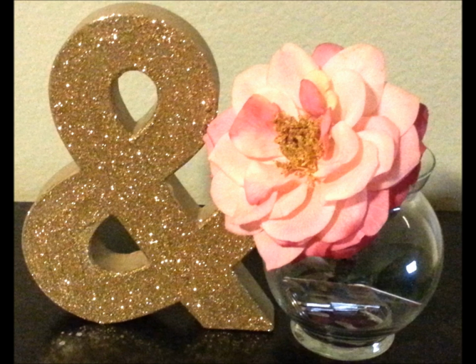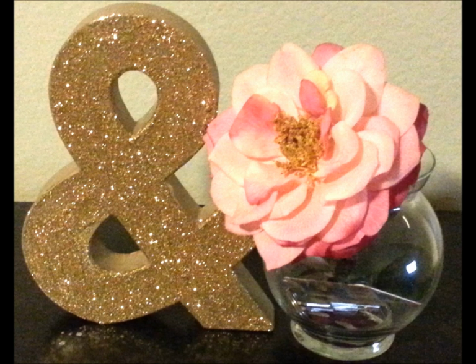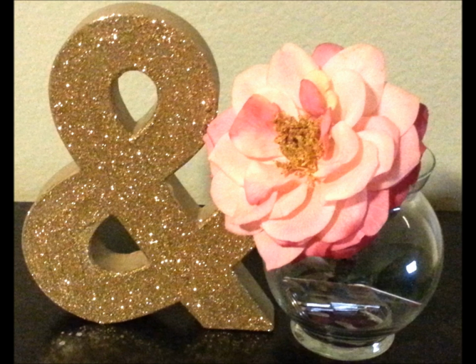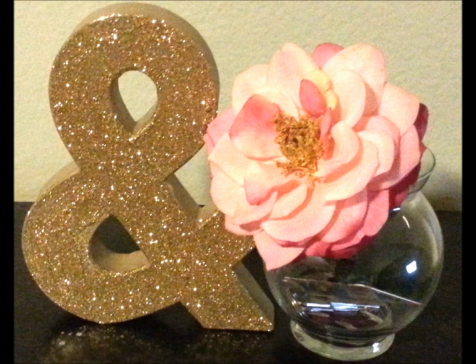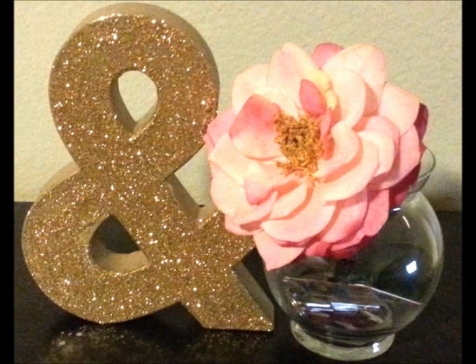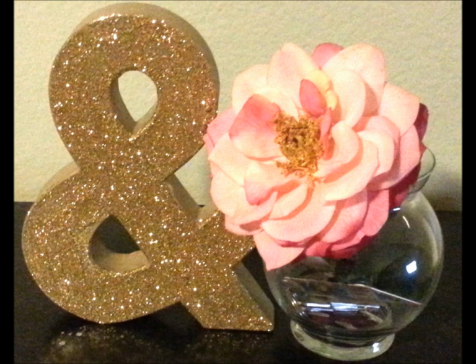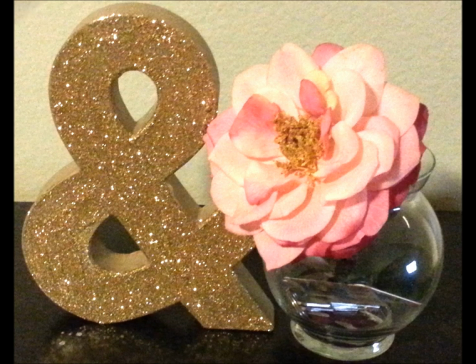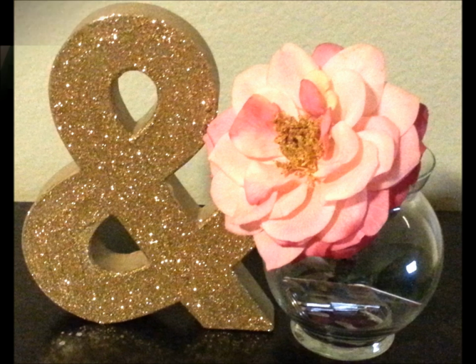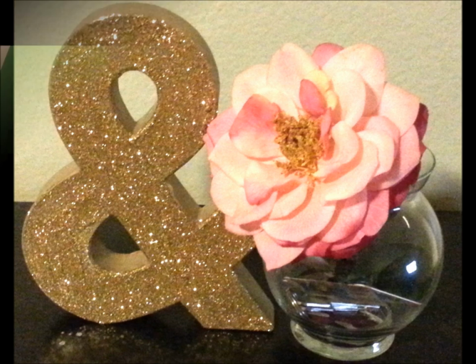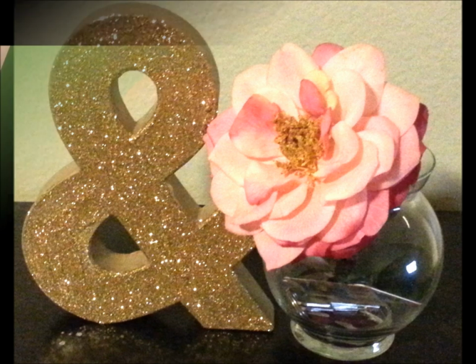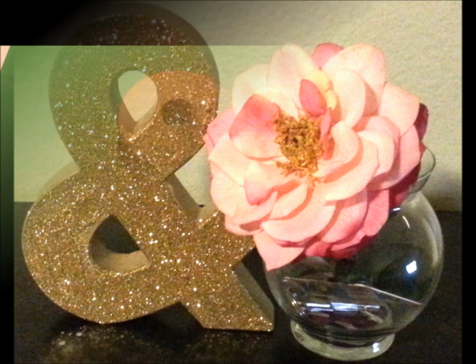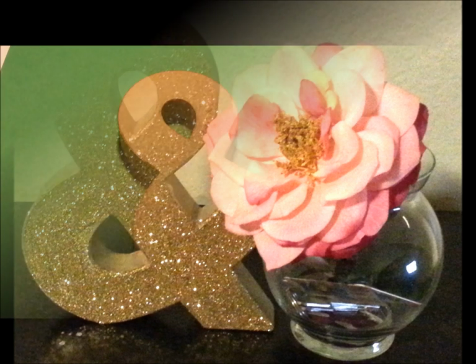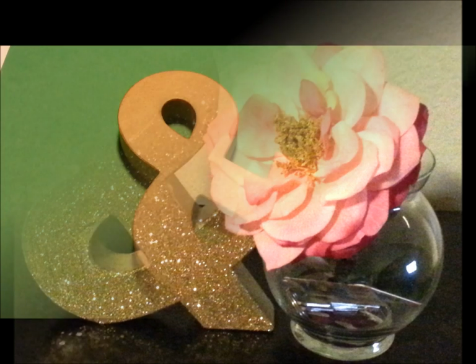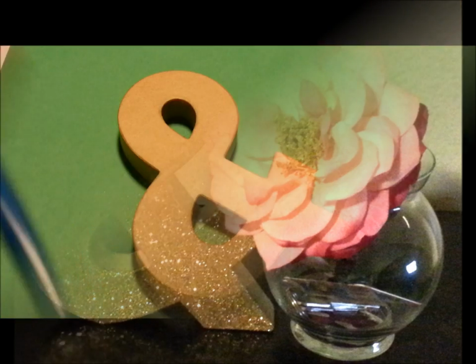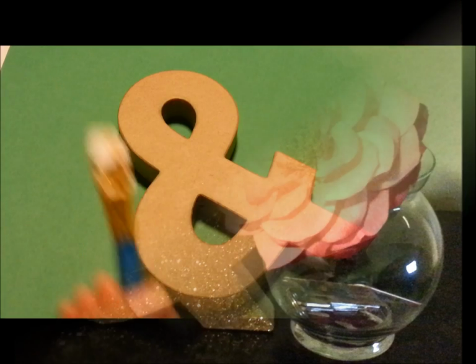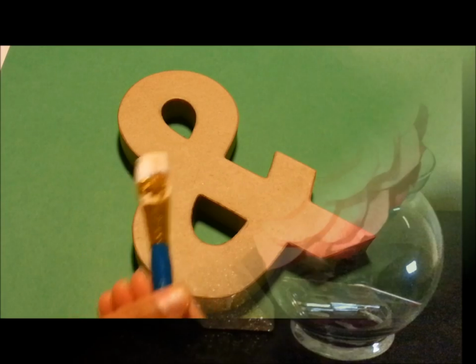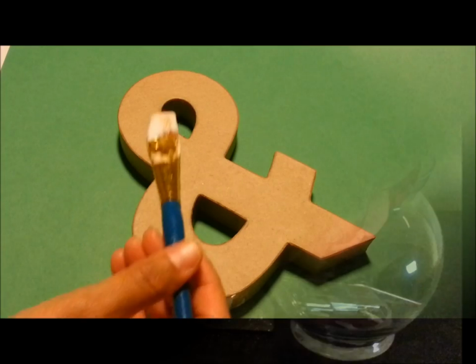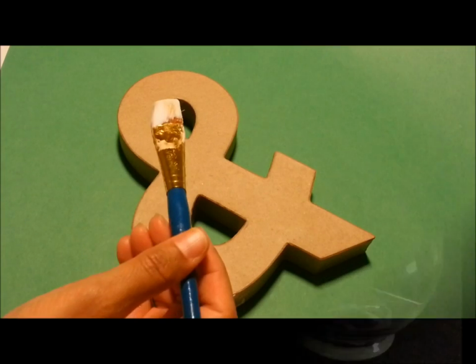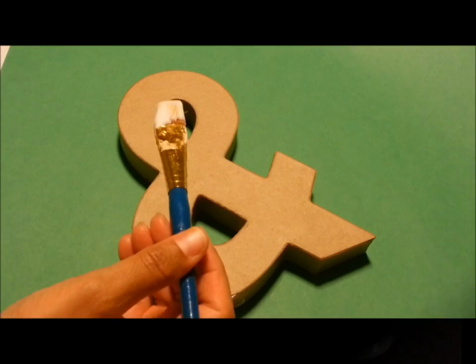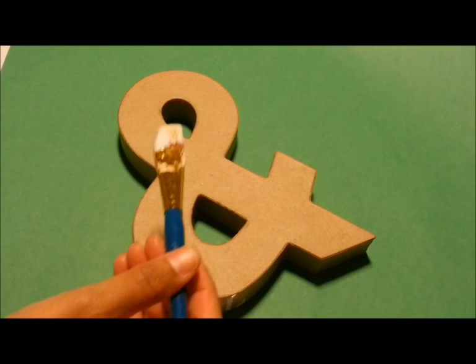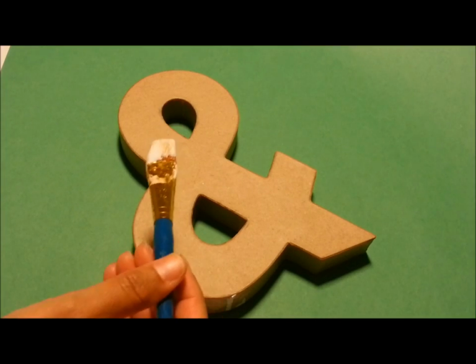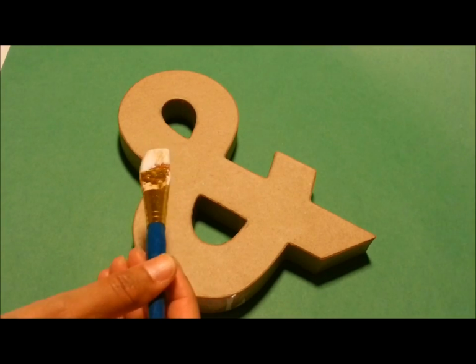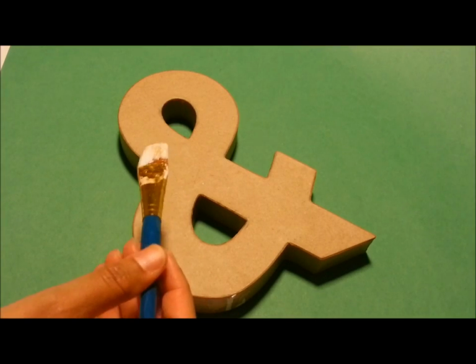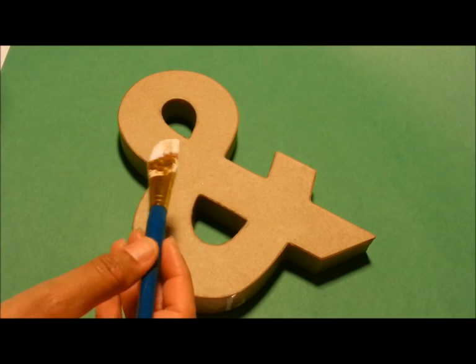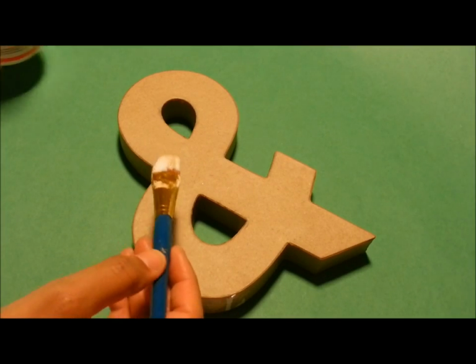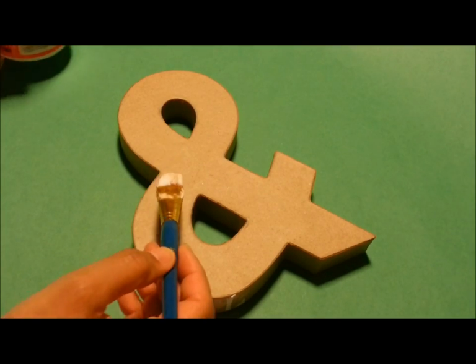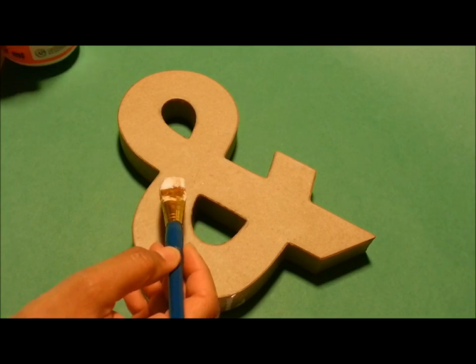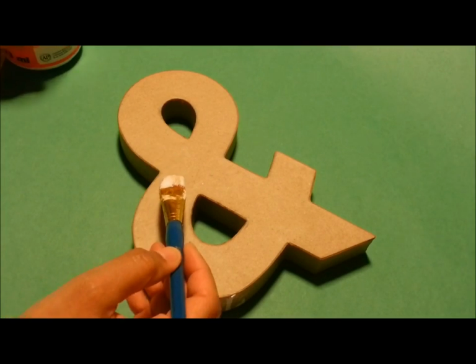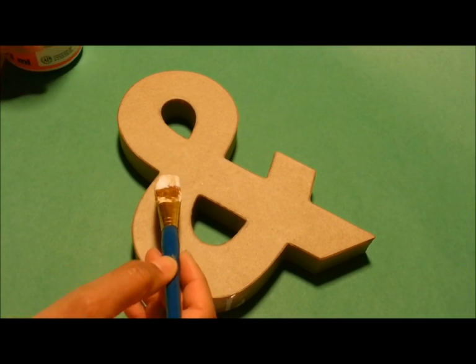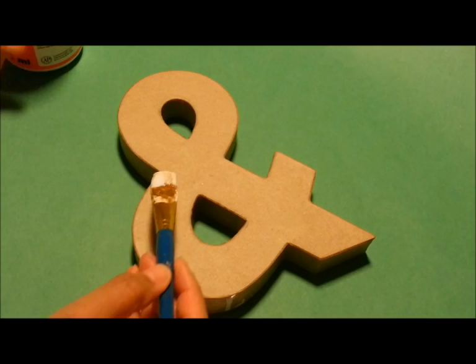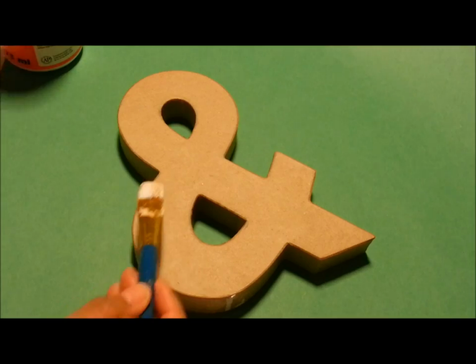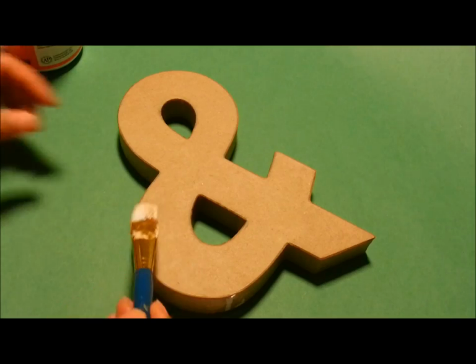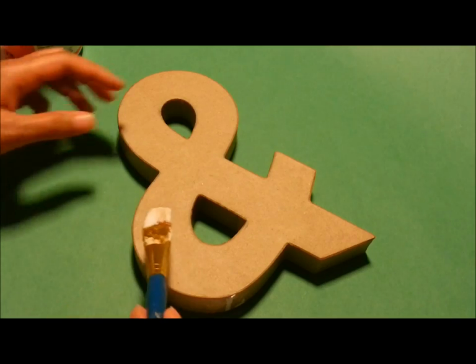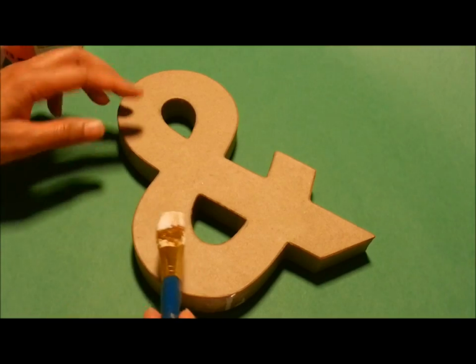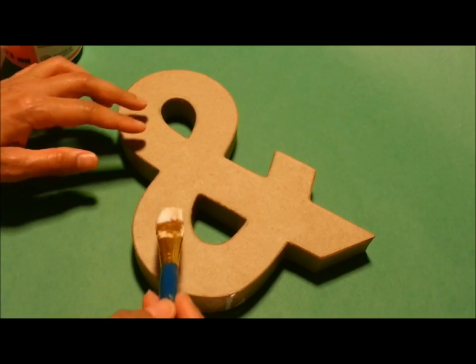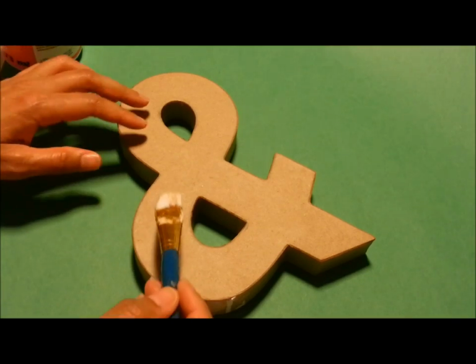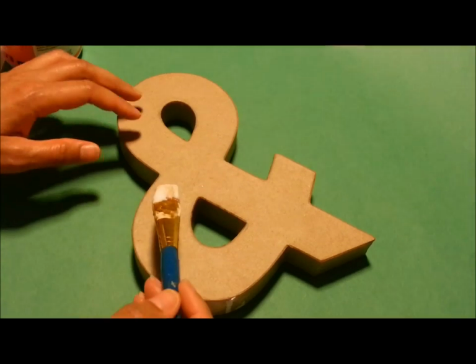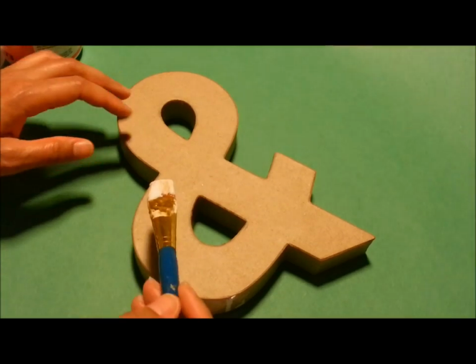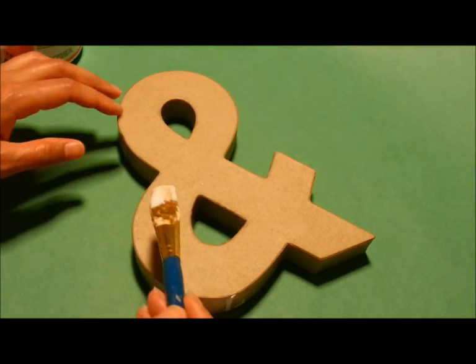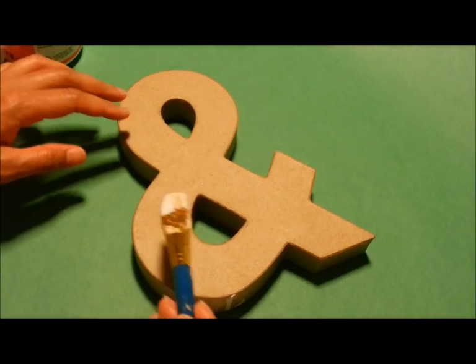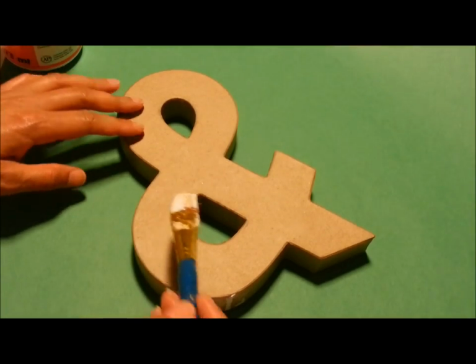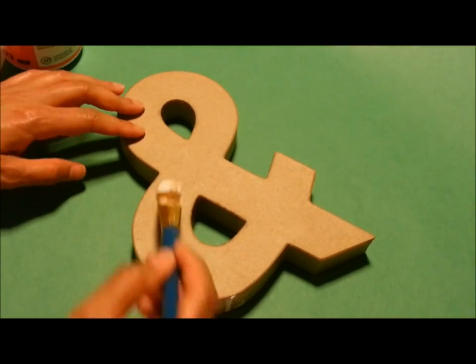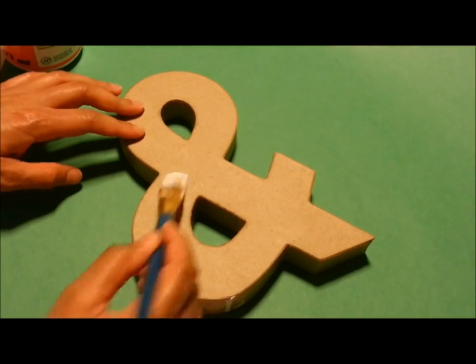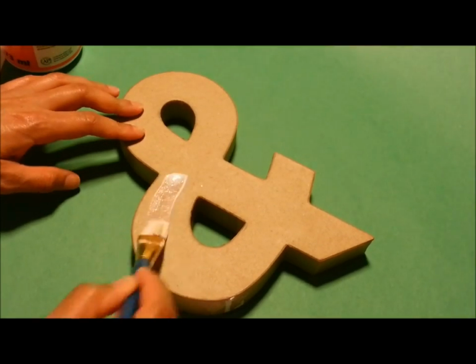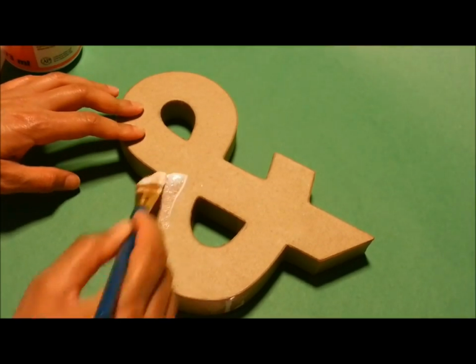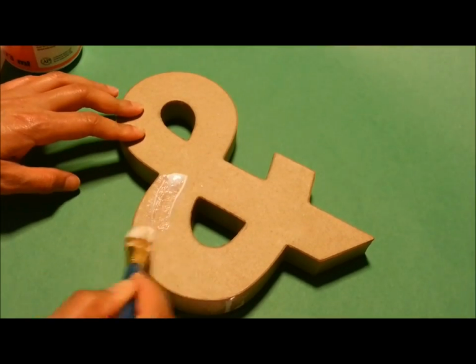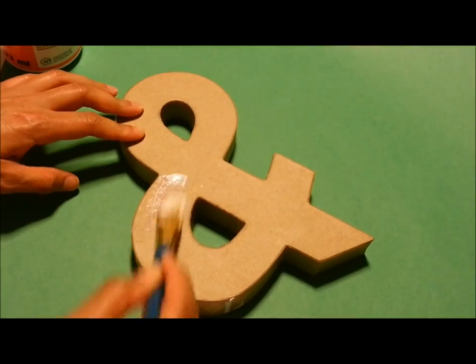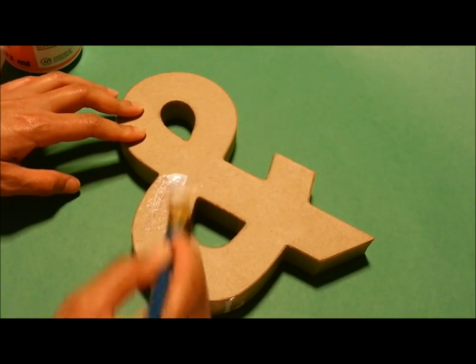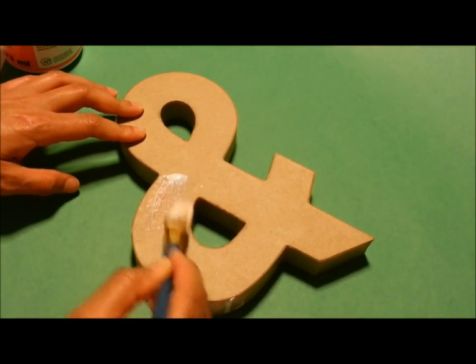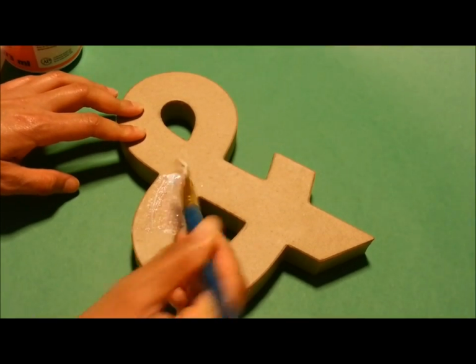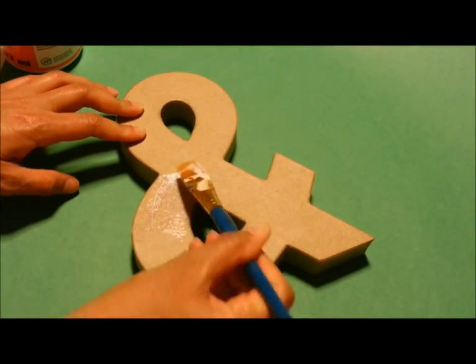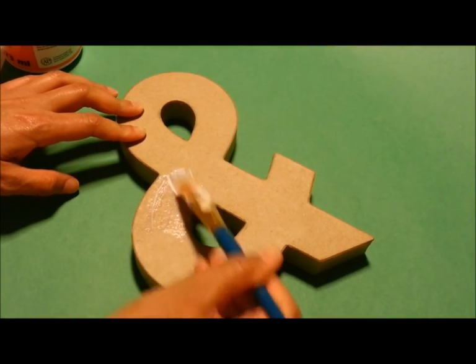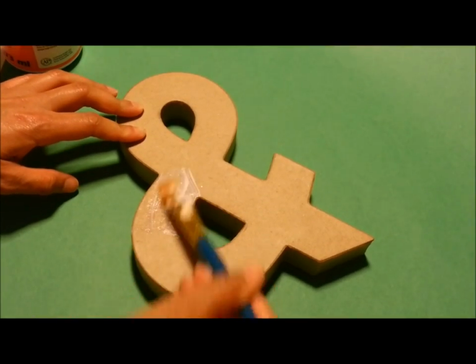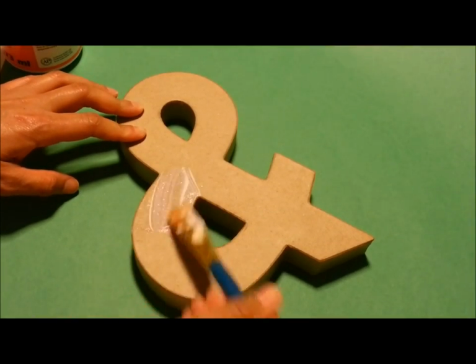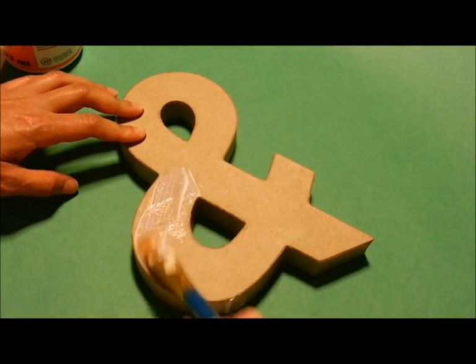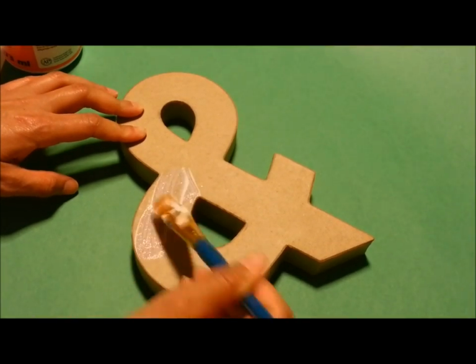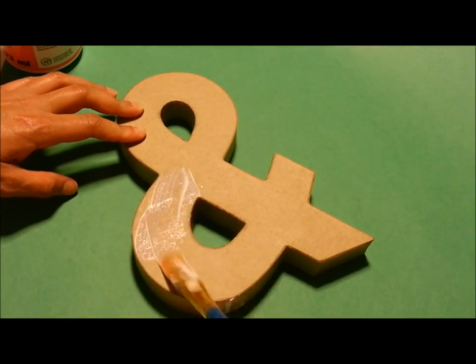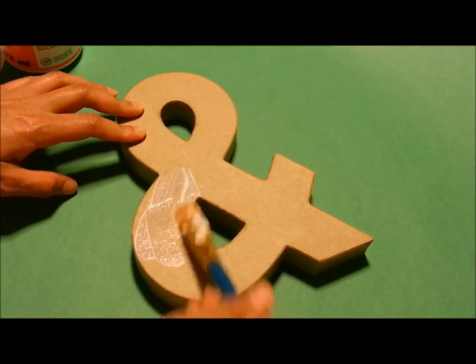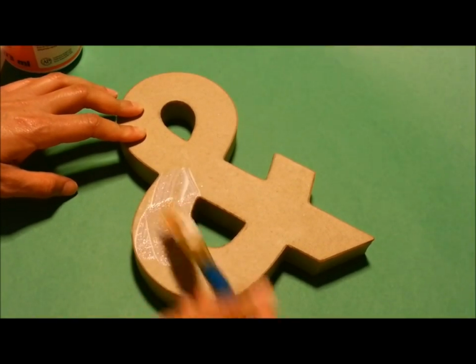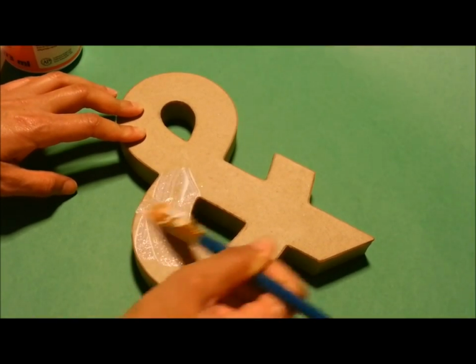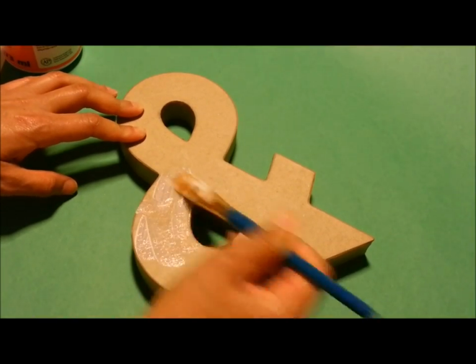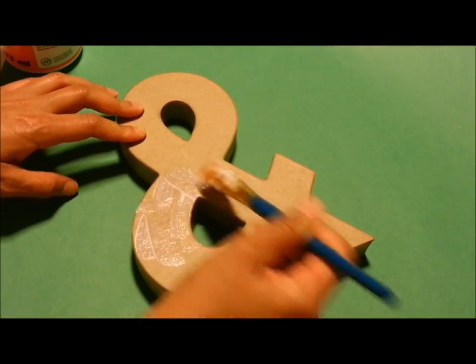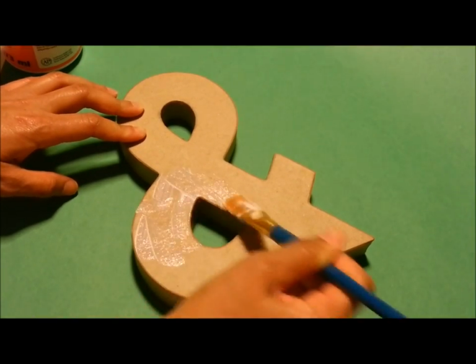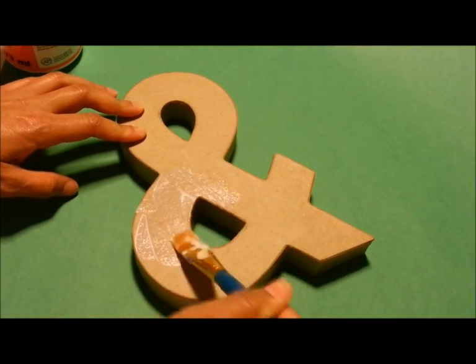The first thing you need is a paper mache letter. You can get this from any craft store — I got mine from Hobby Lobby.